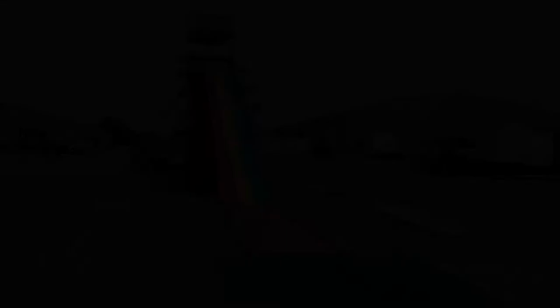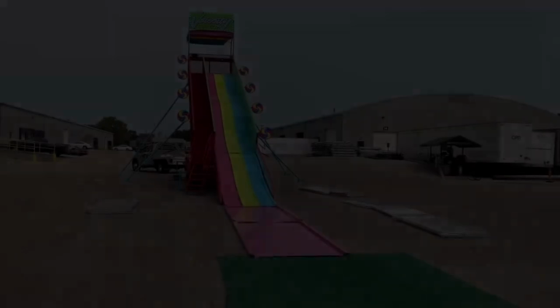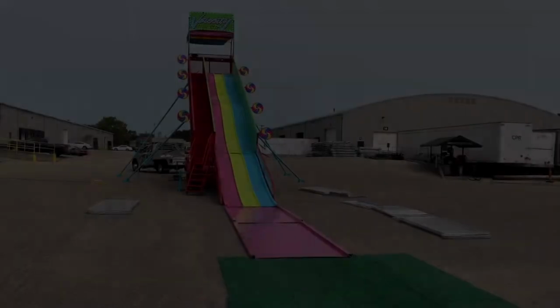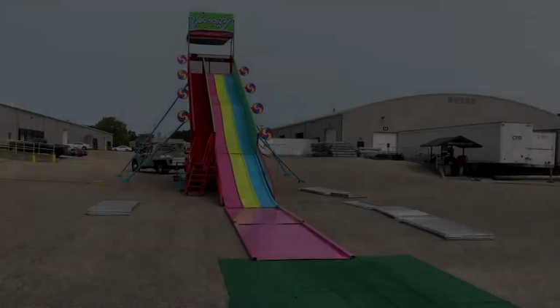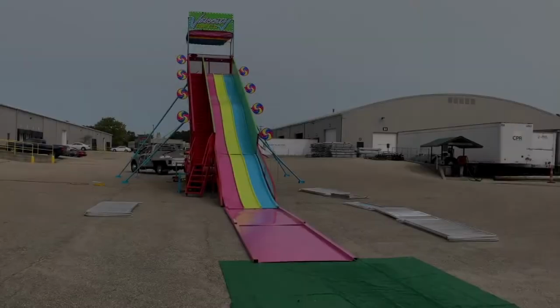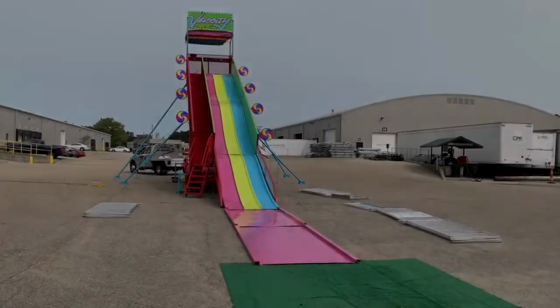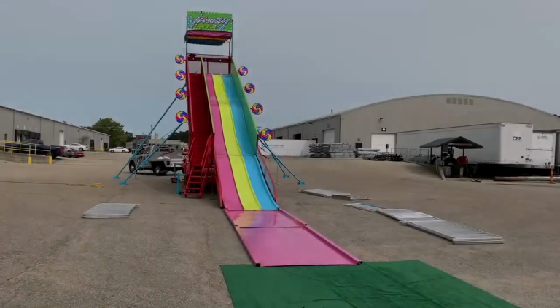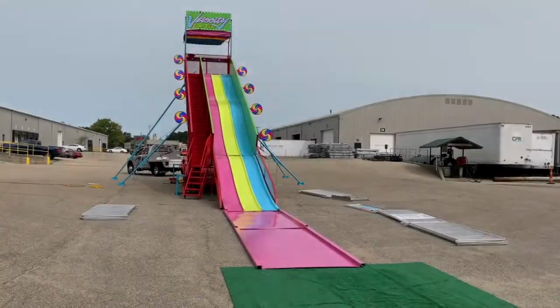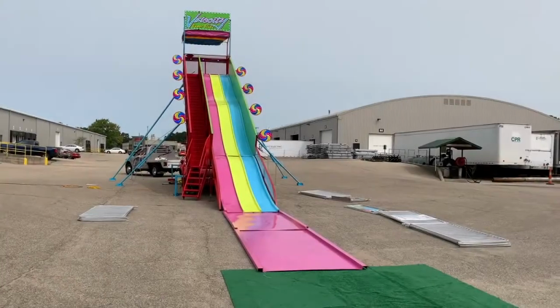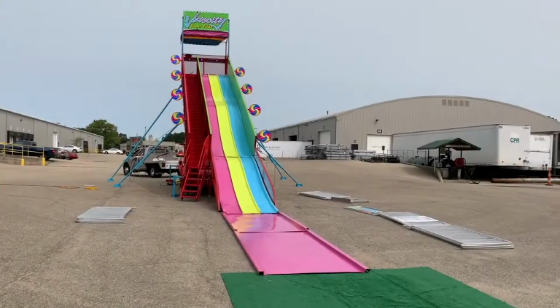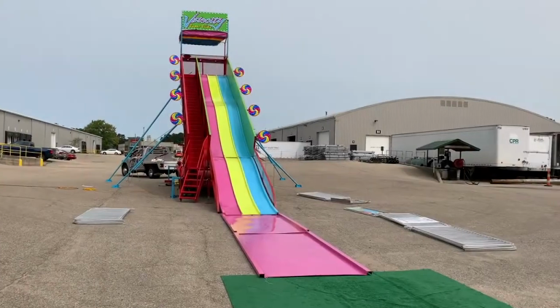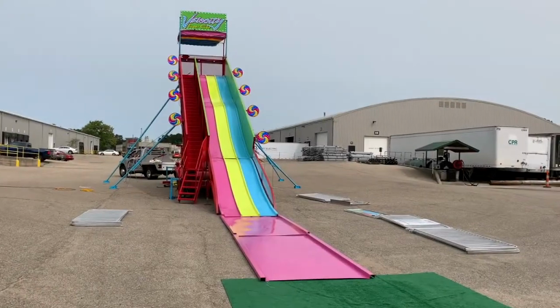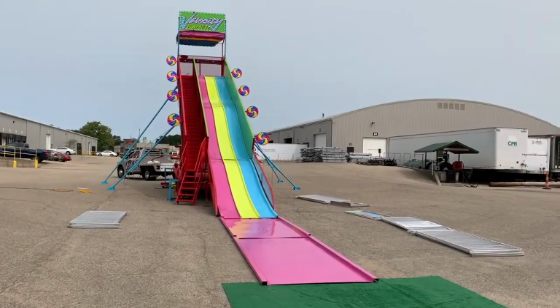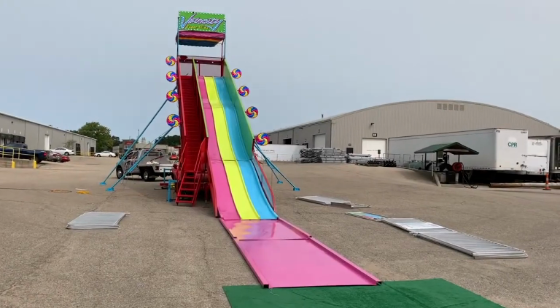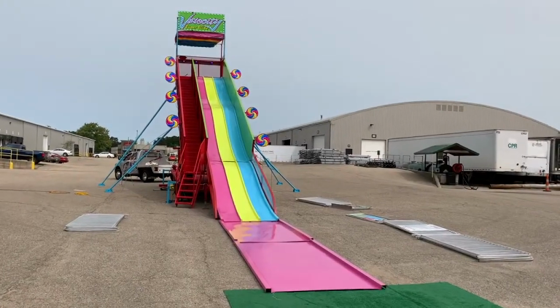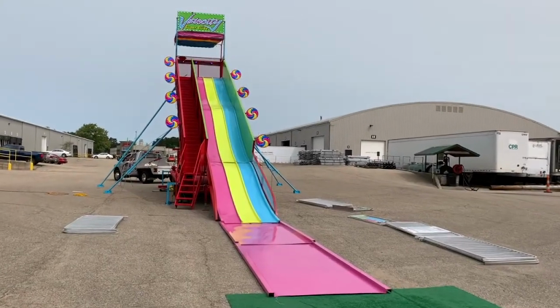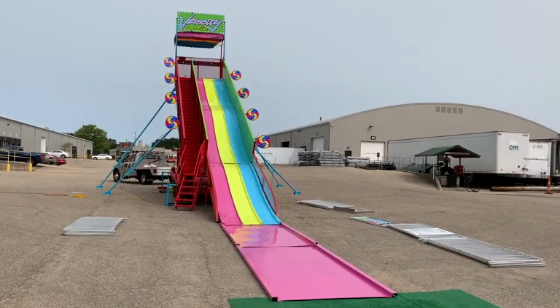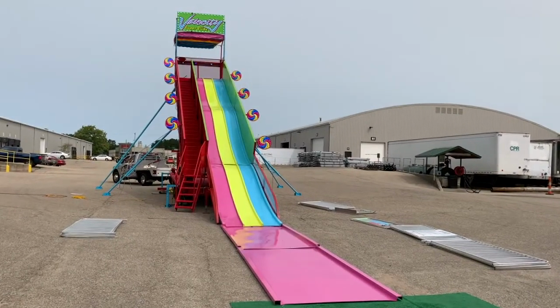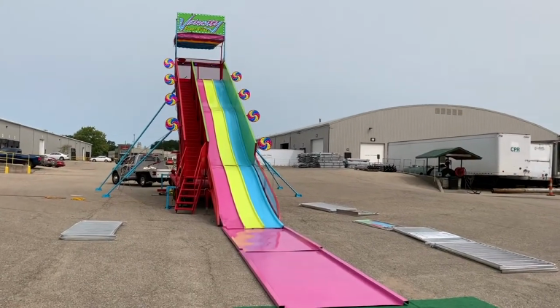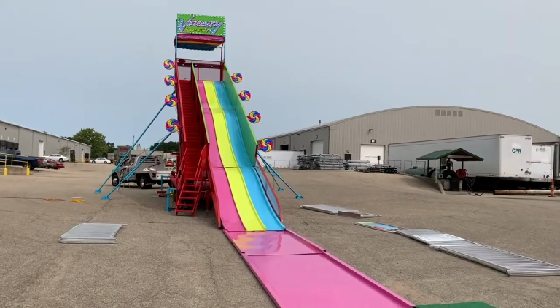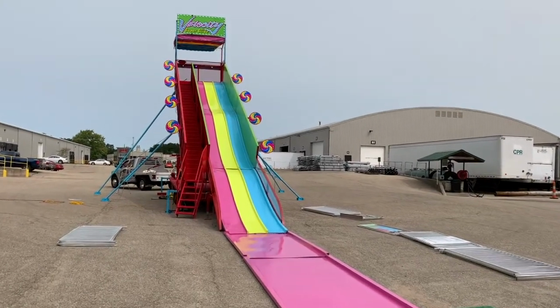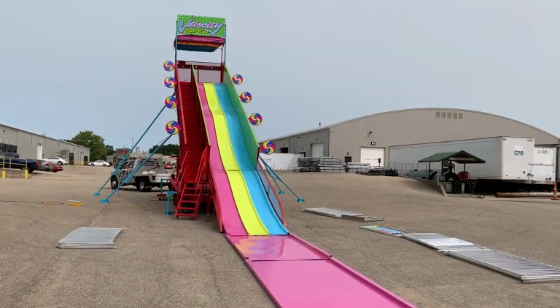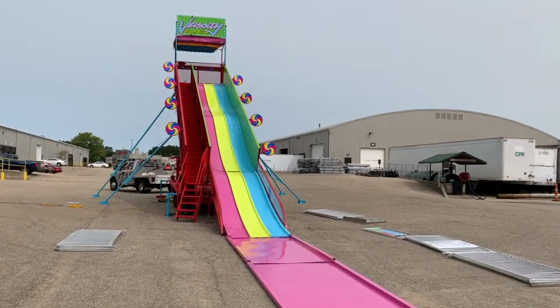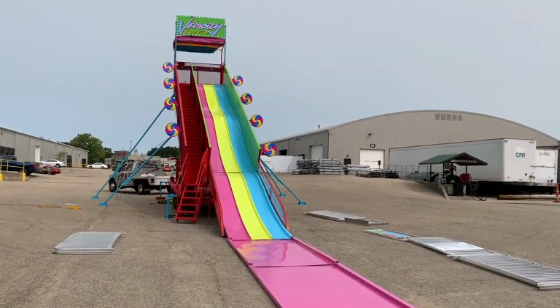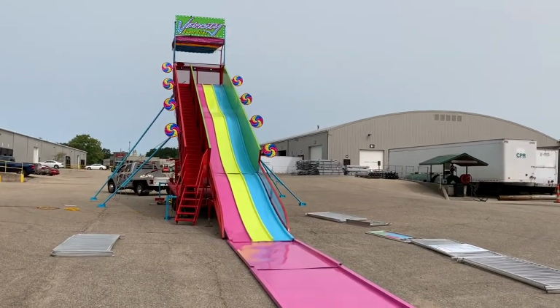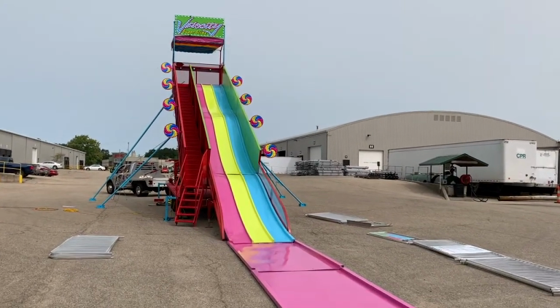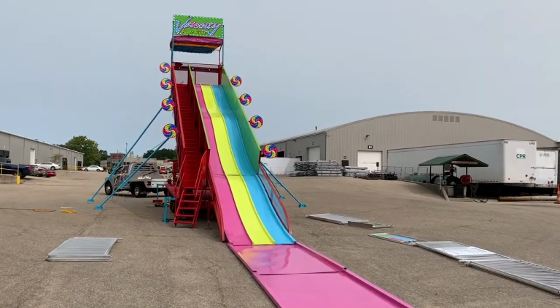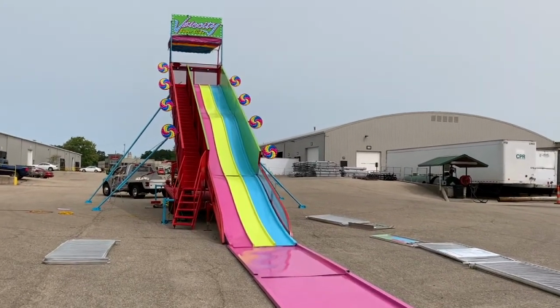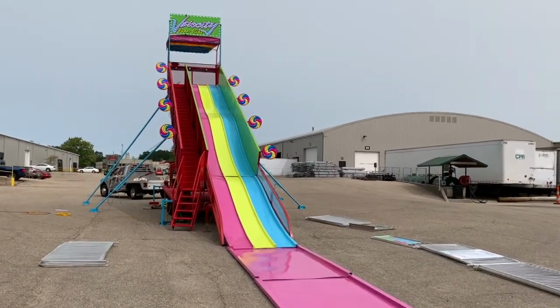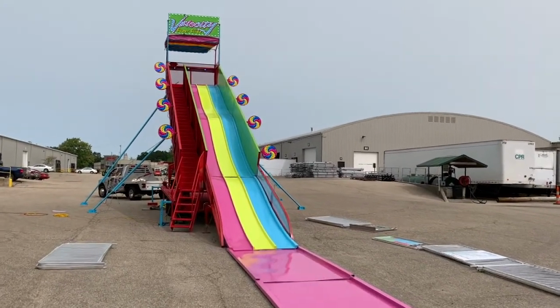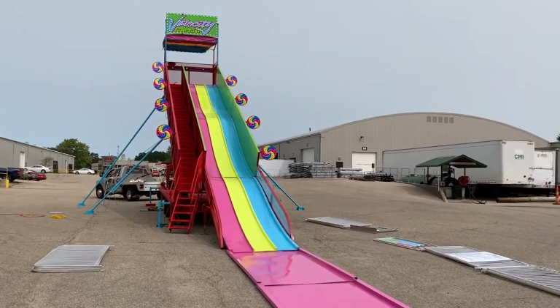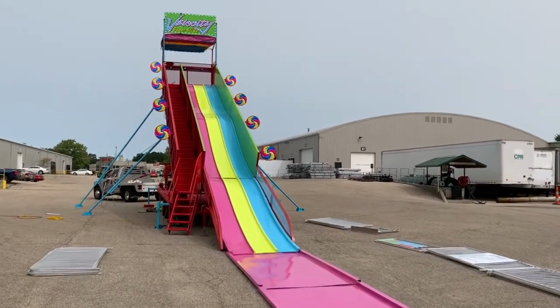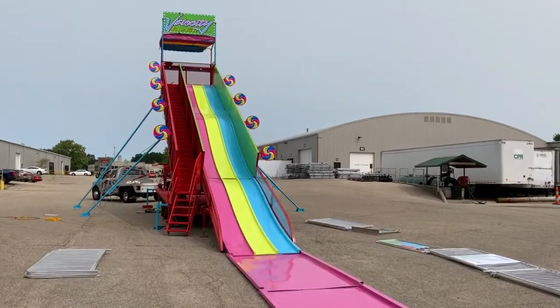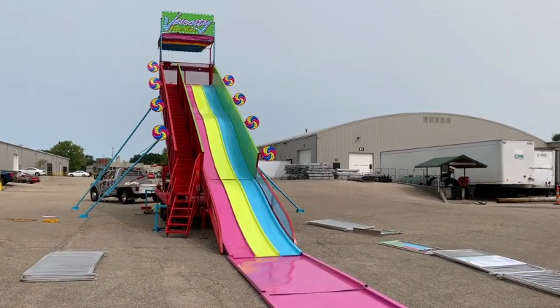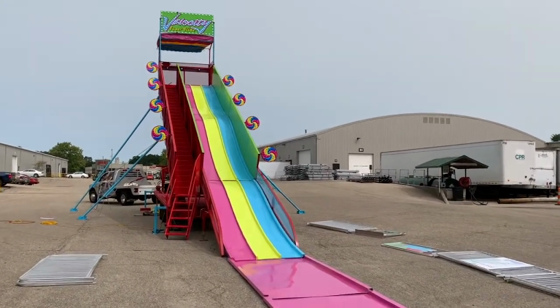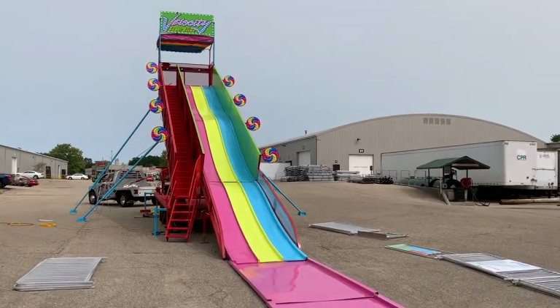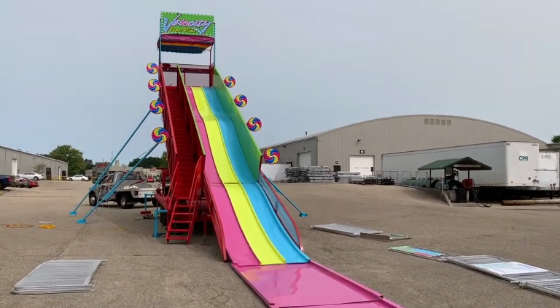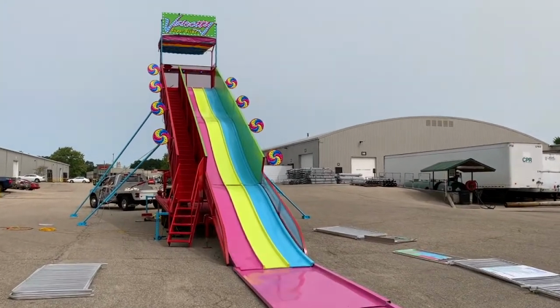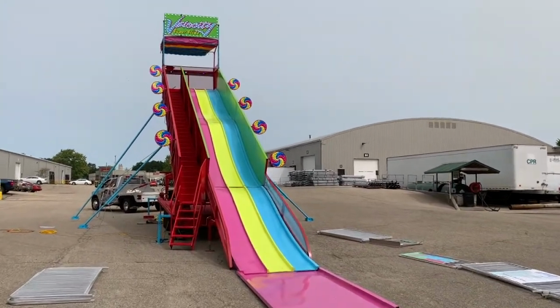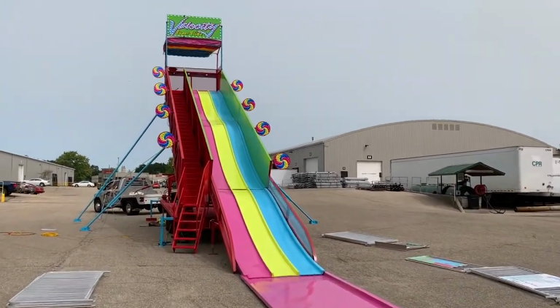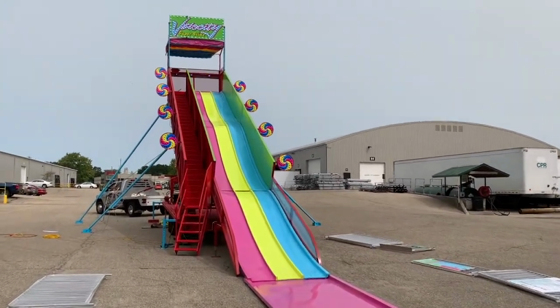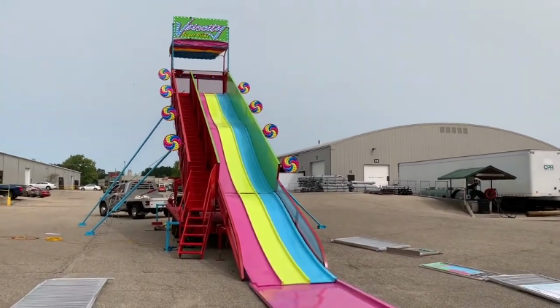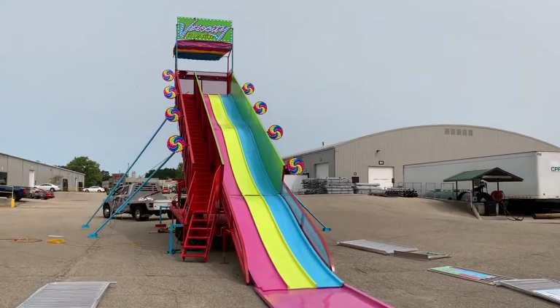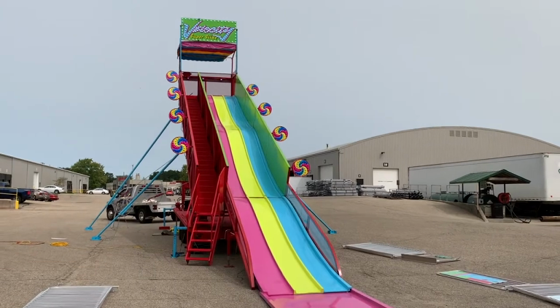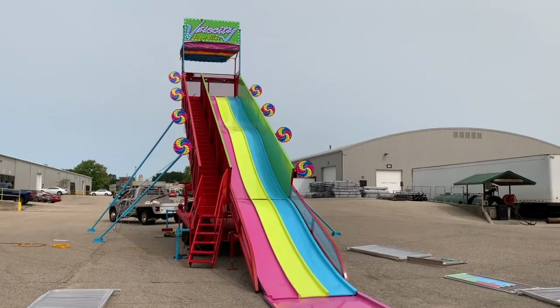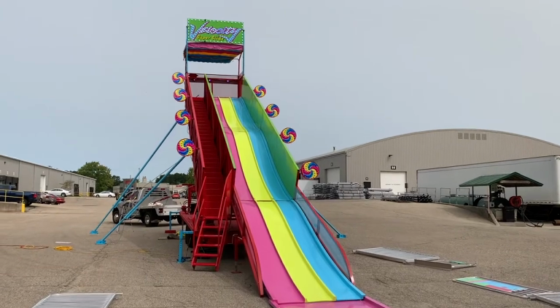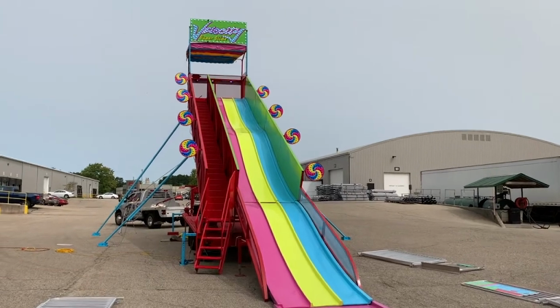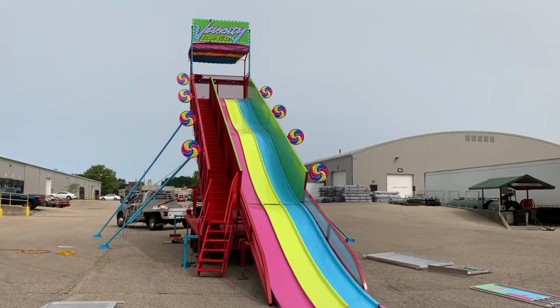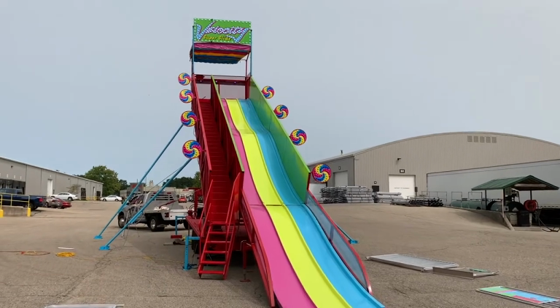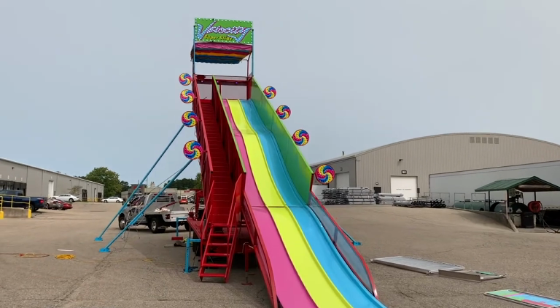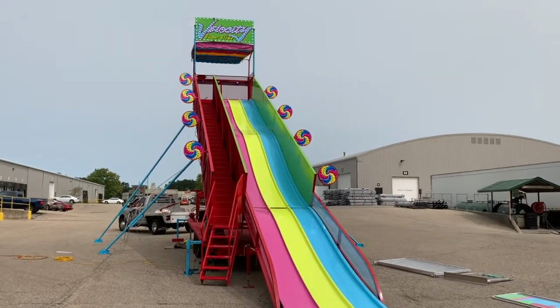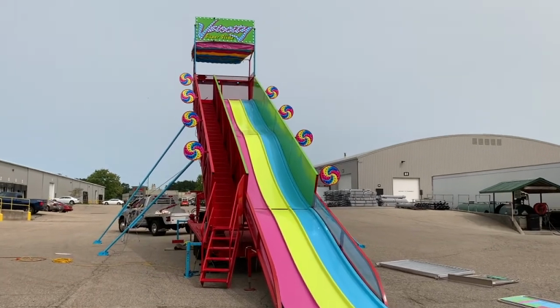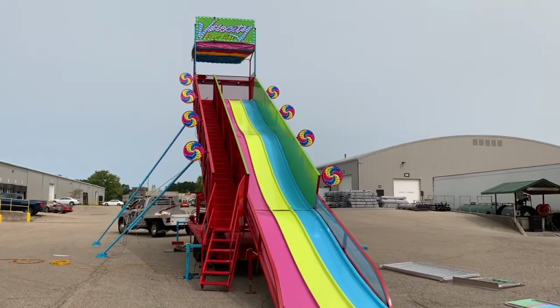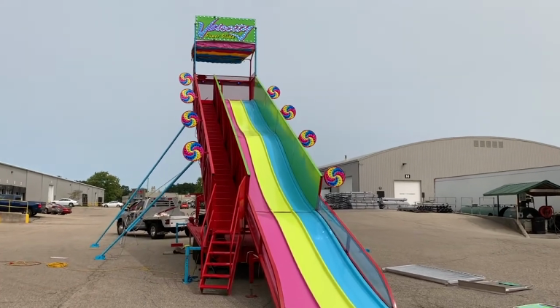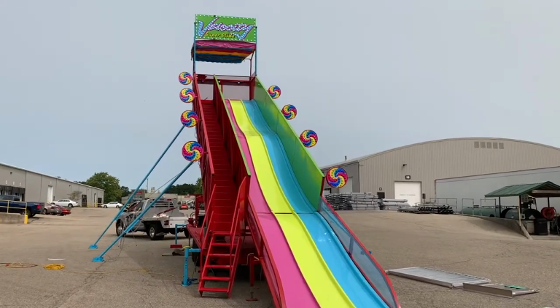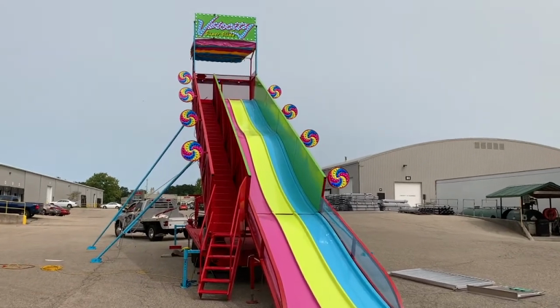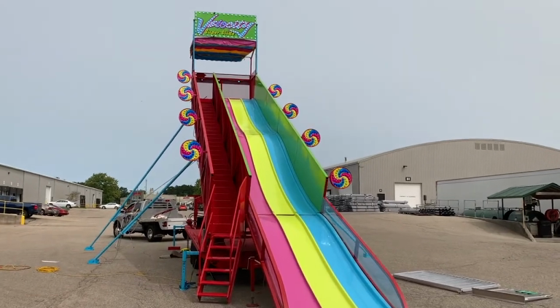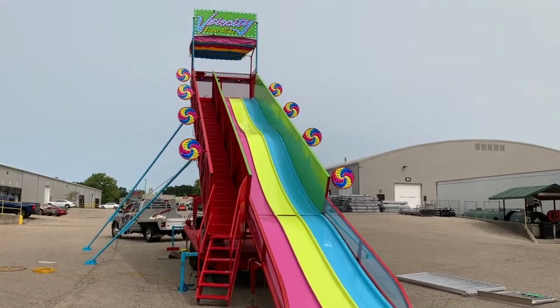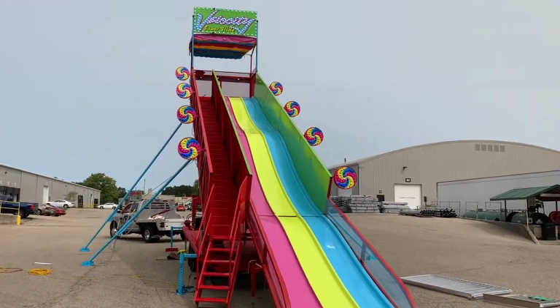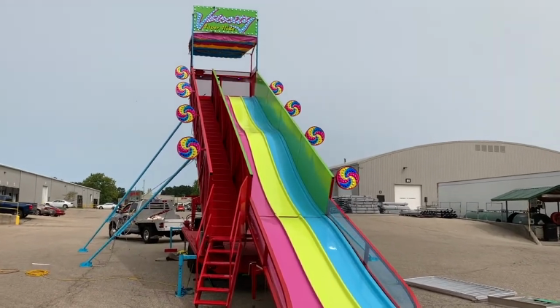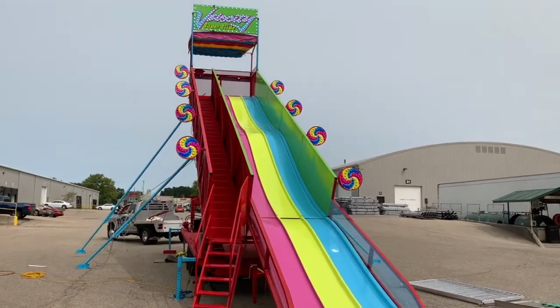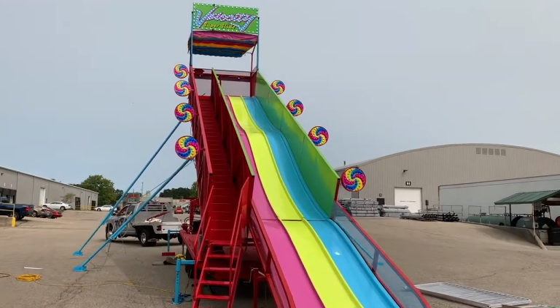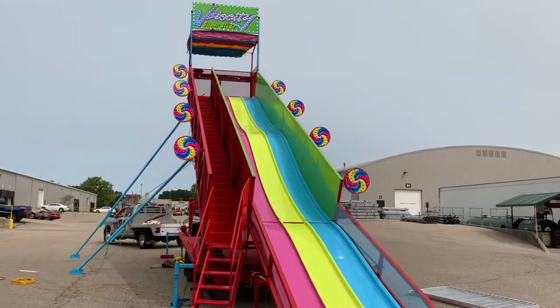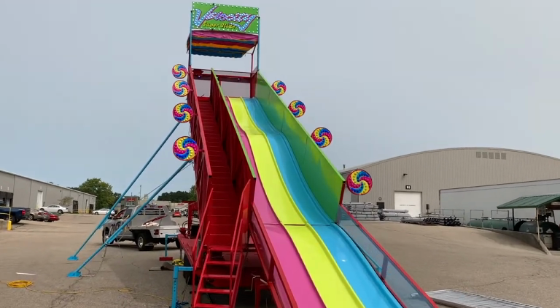Welcome to the training video for the ADM Super Slide. In this training video, you will learn how to set up and tear down the ADM Super Slide.